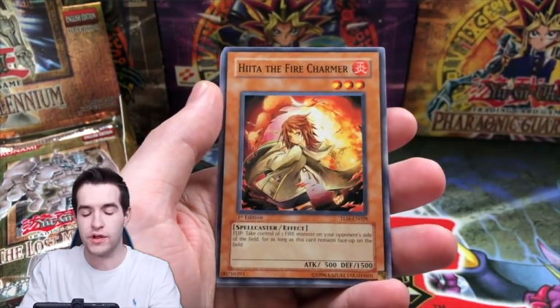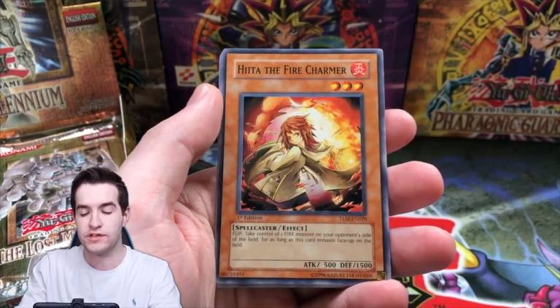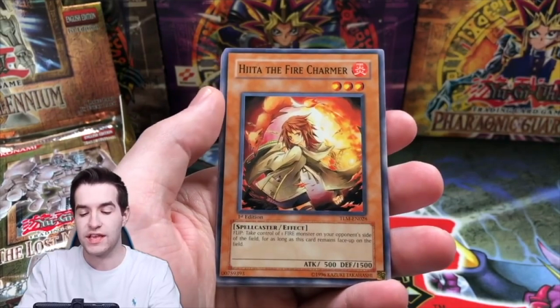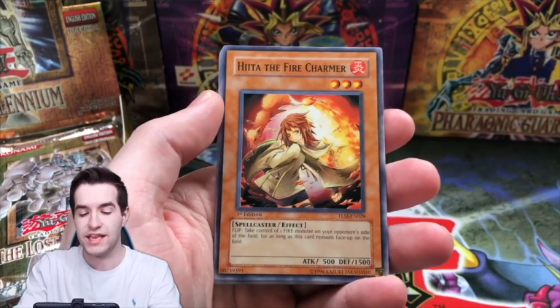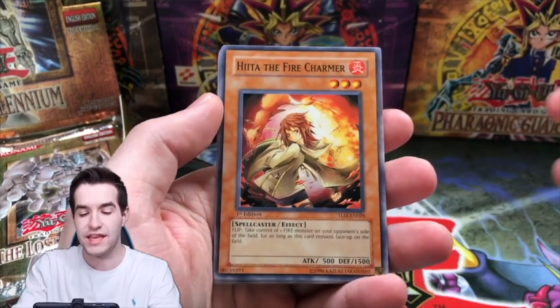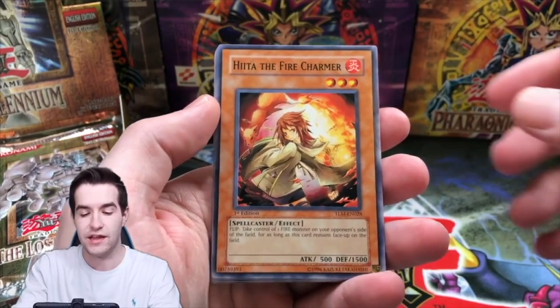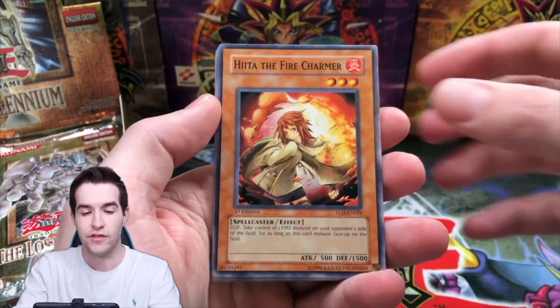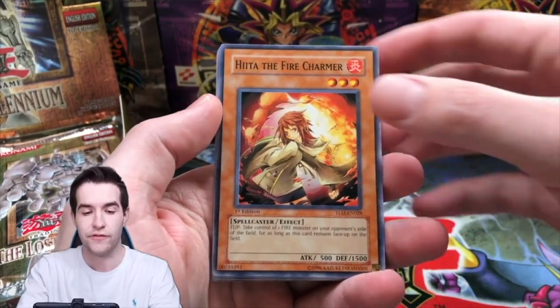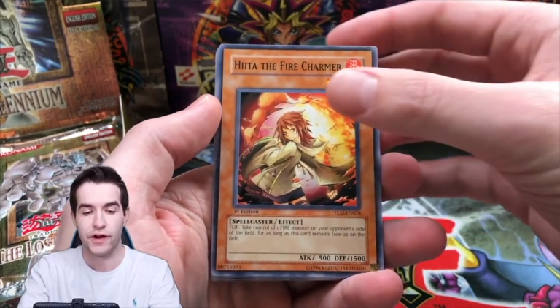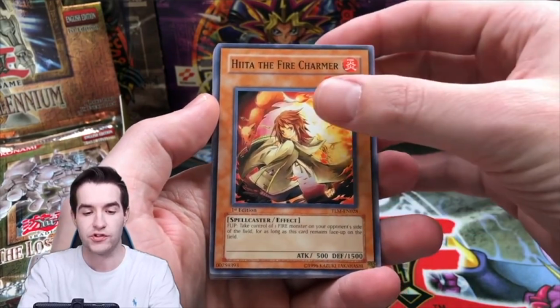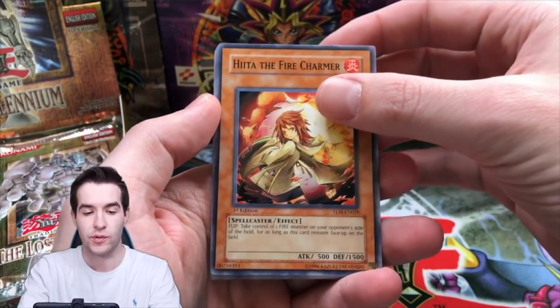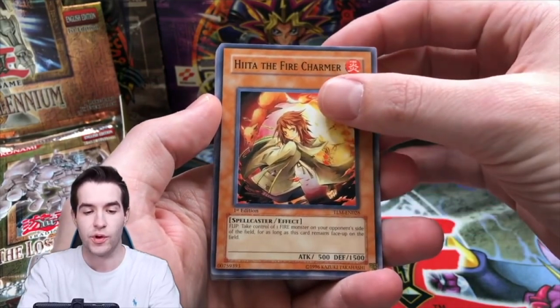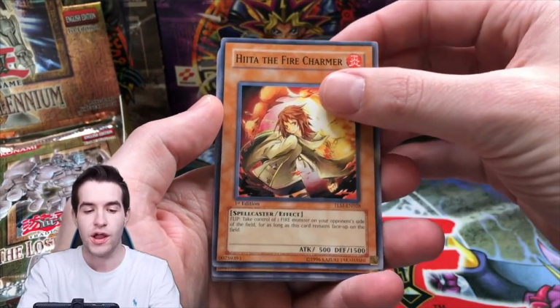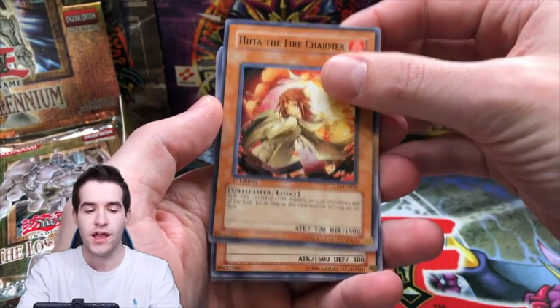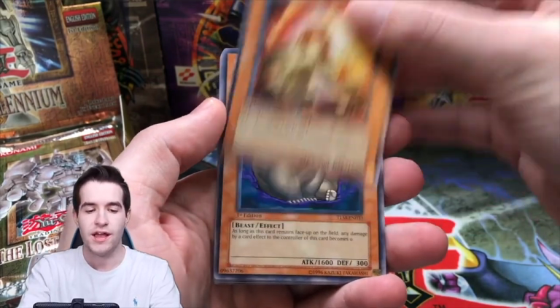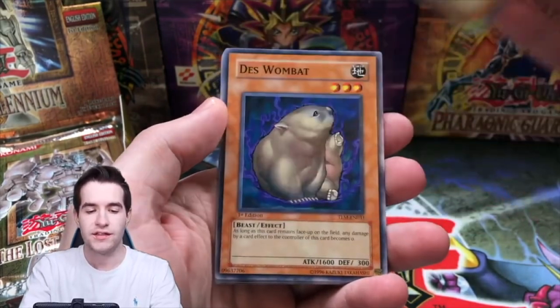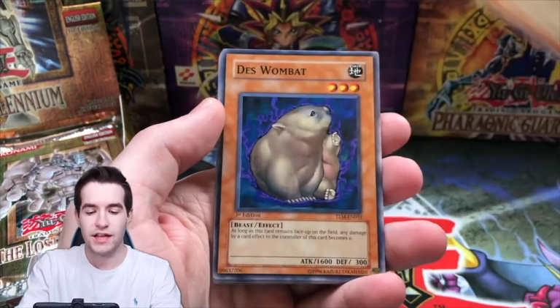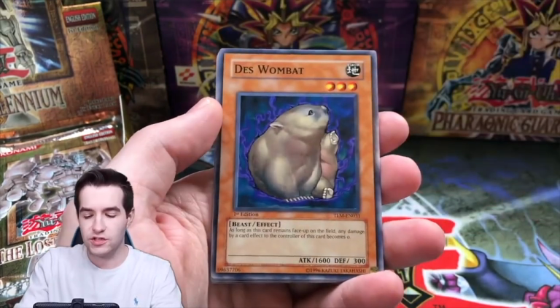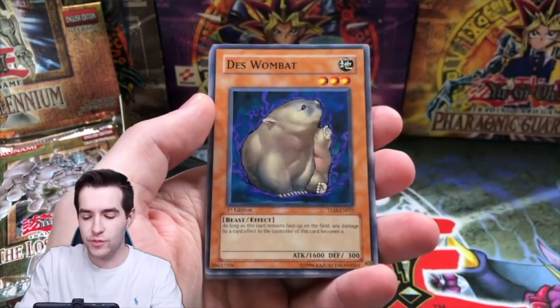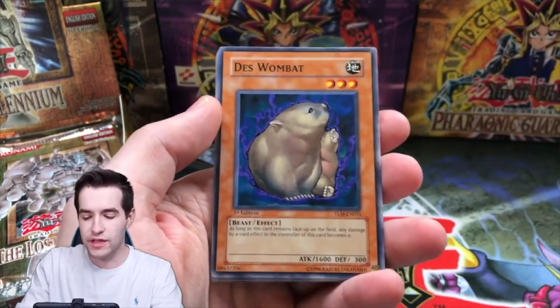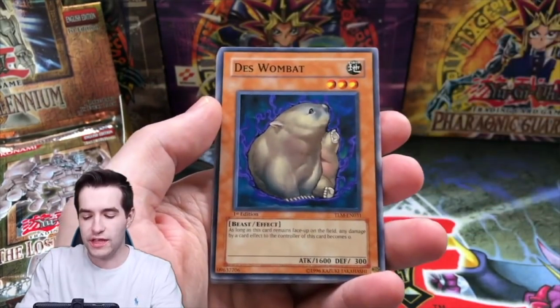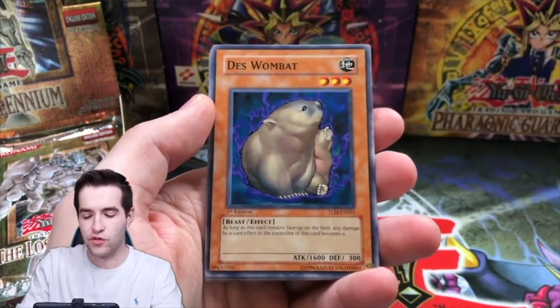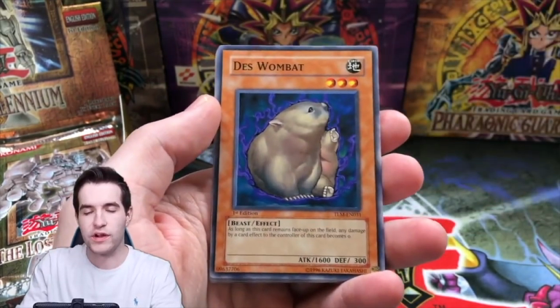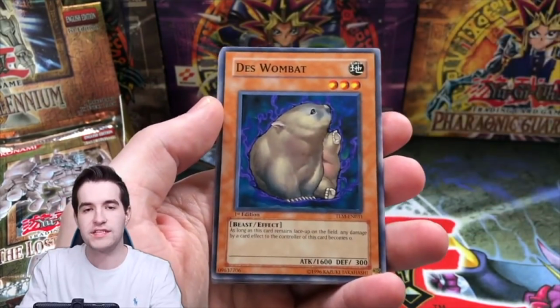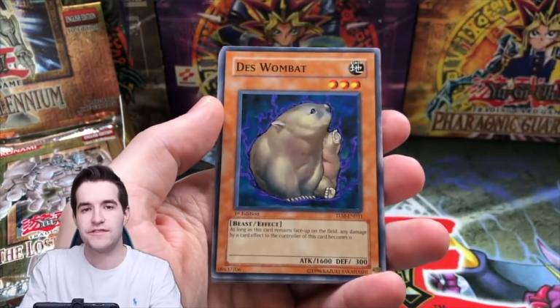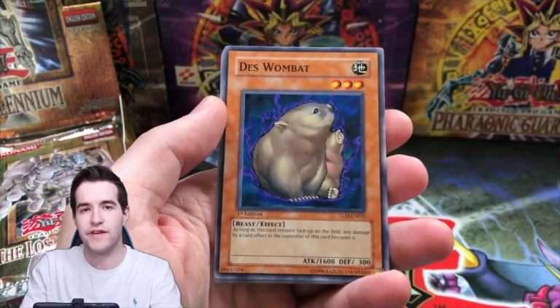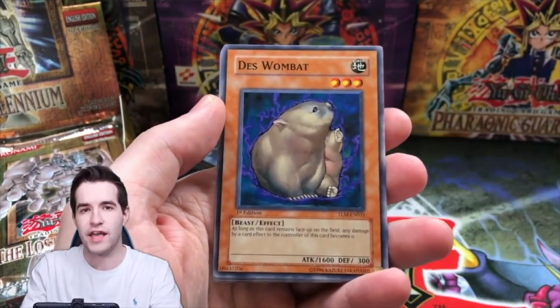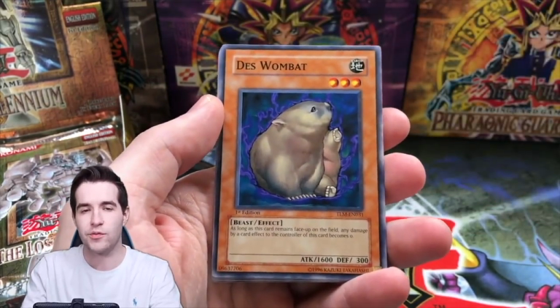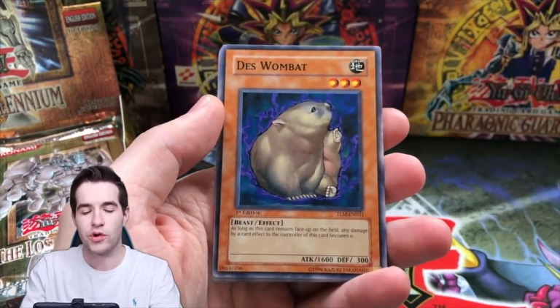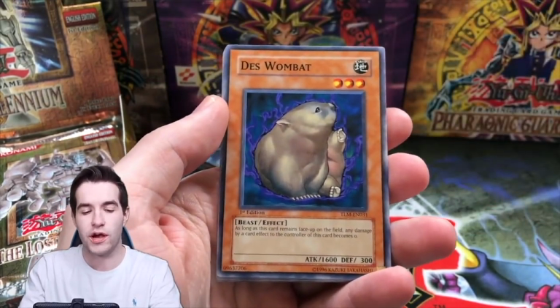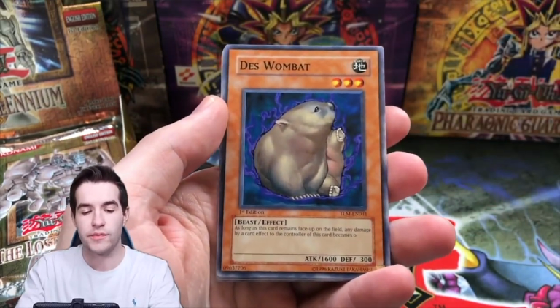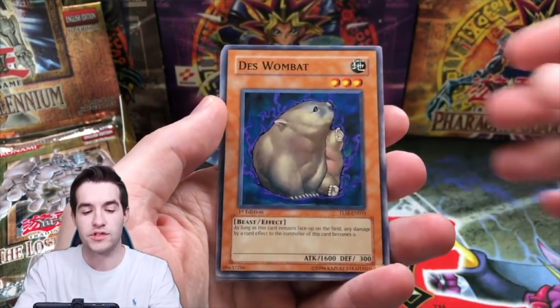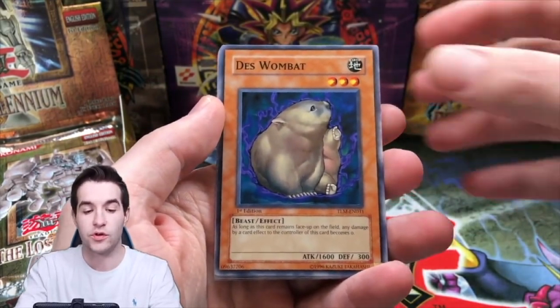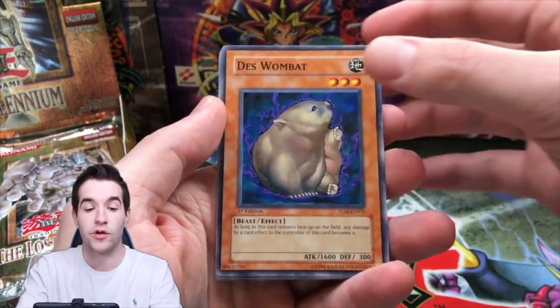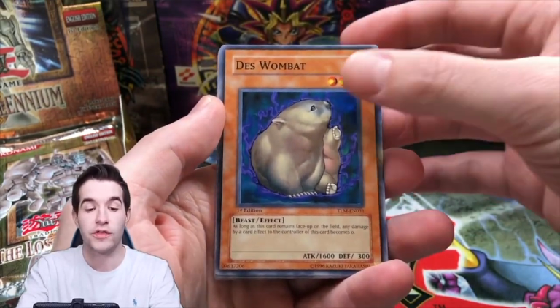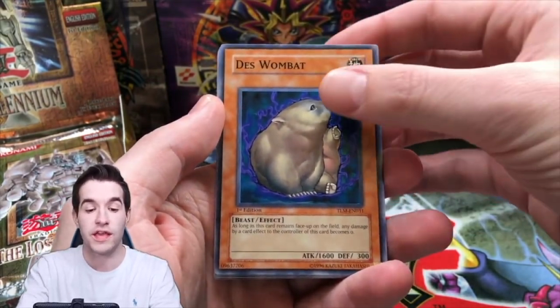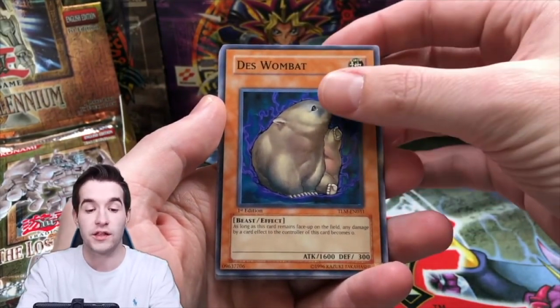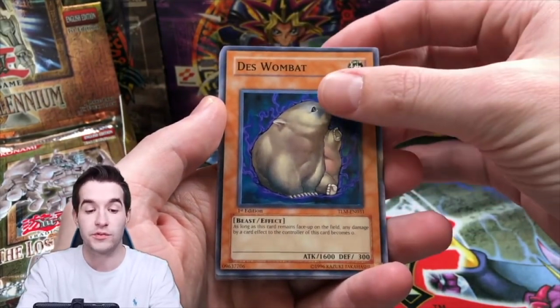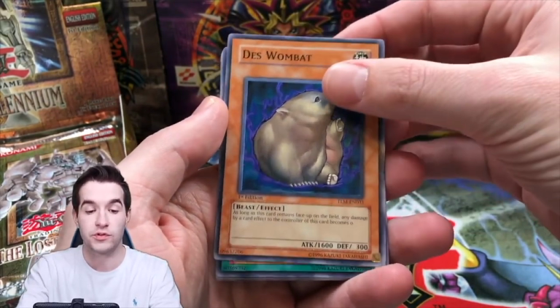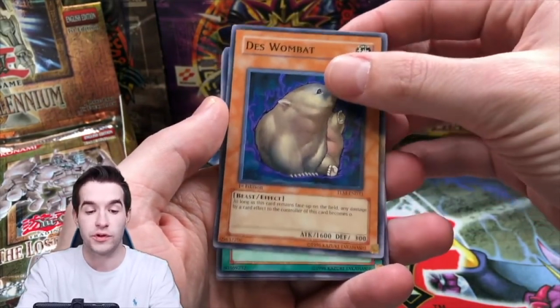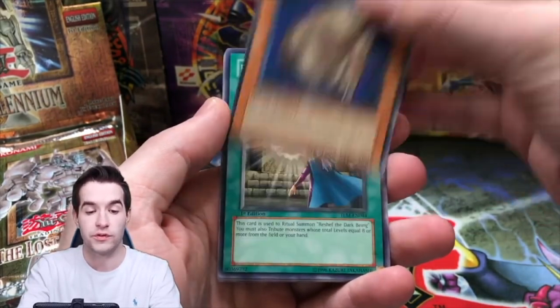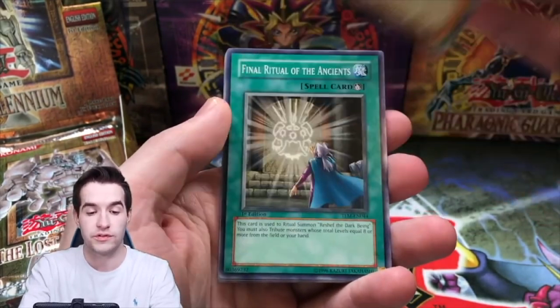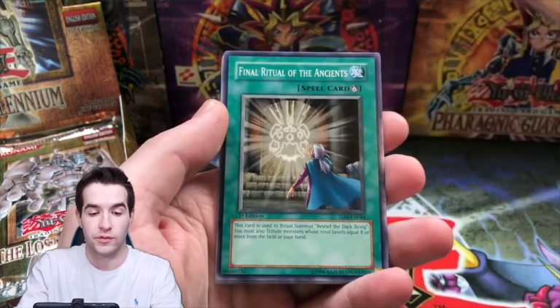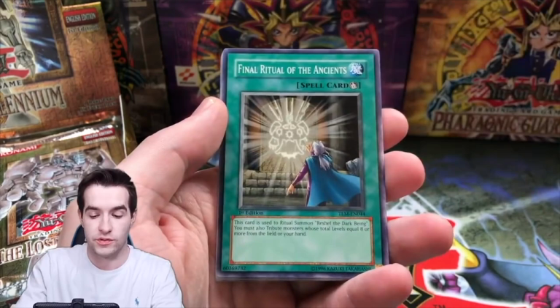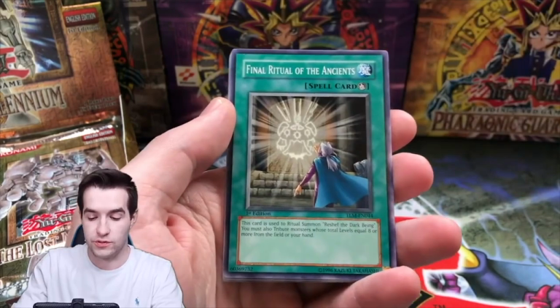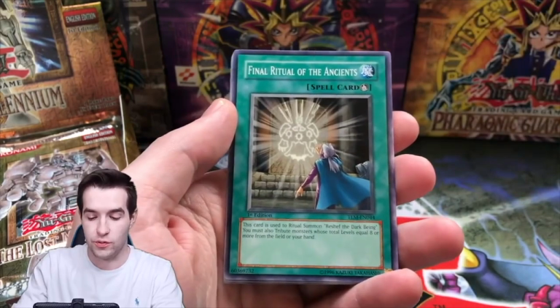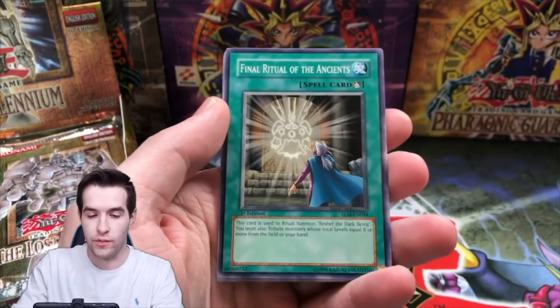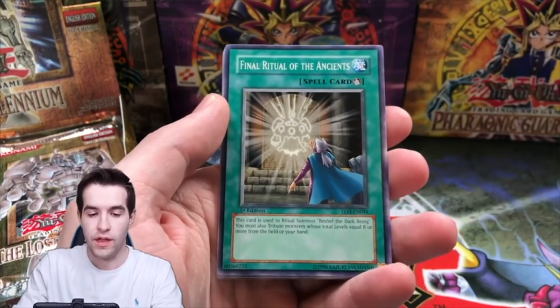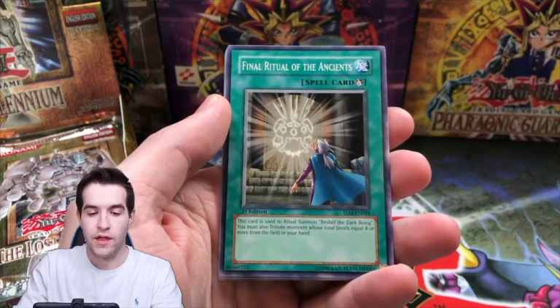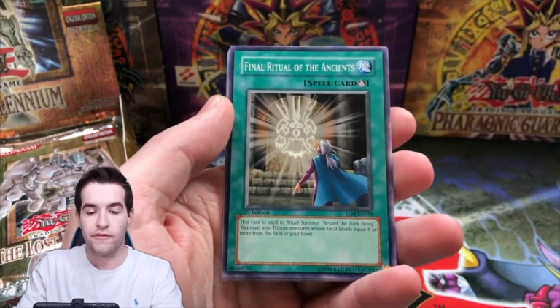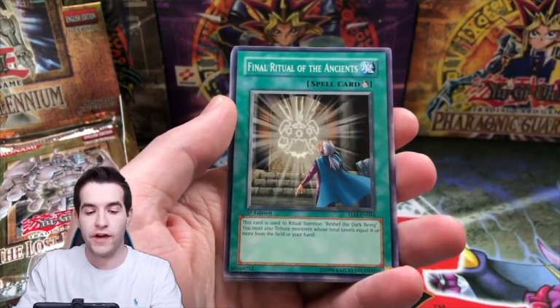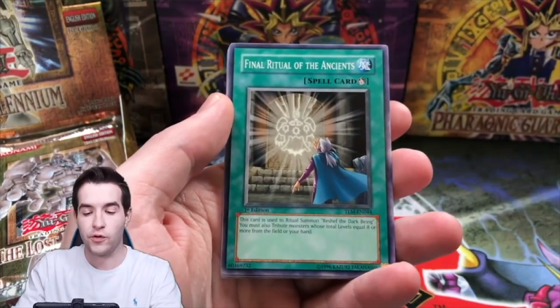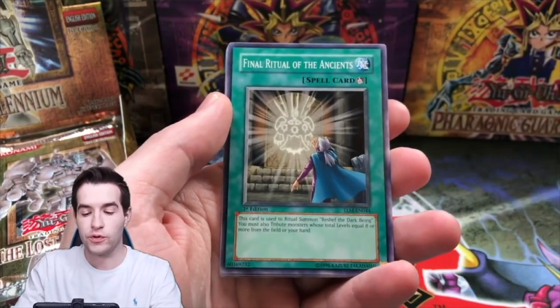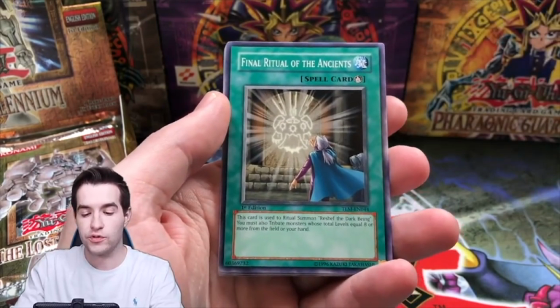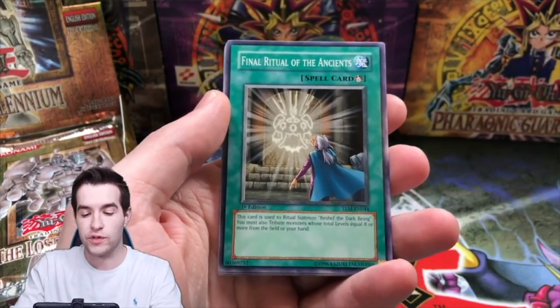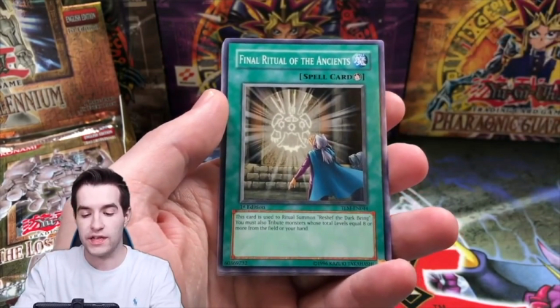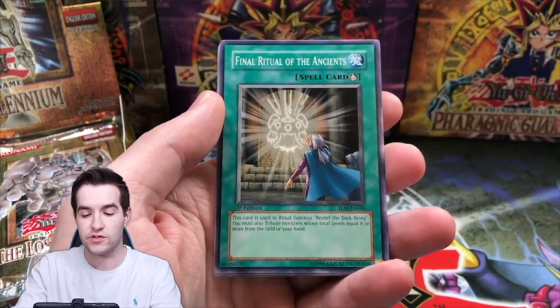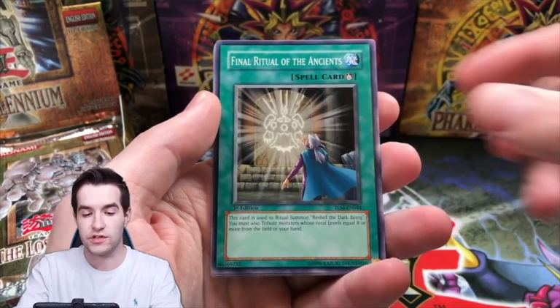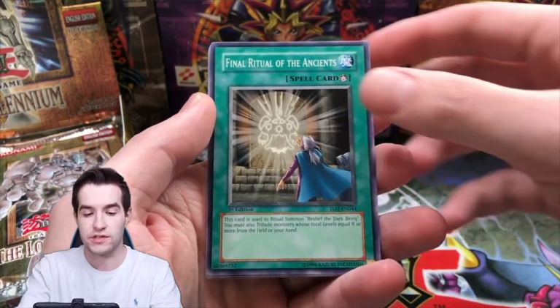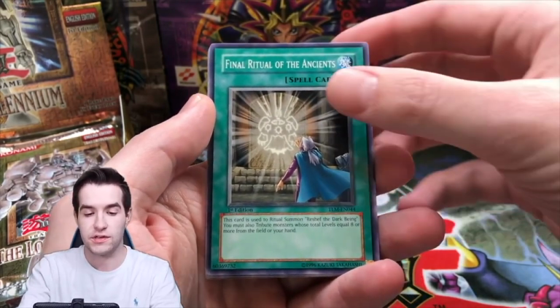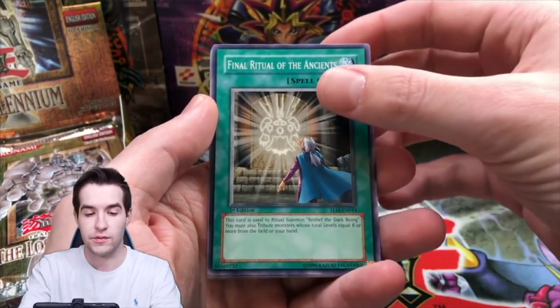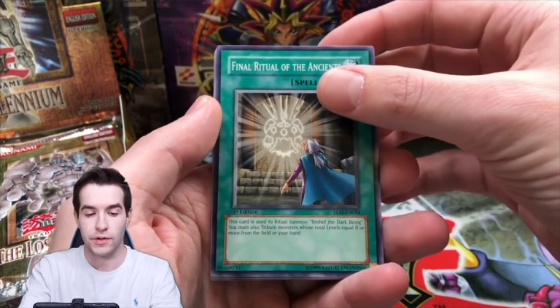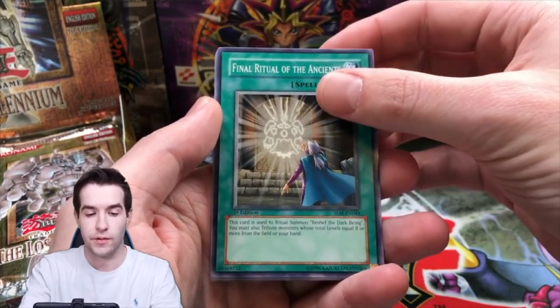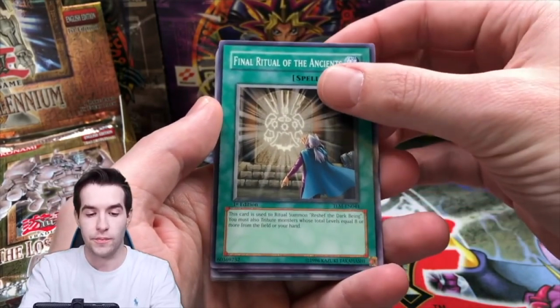So here's Hida the Fire Charmer. Not too many crazy valuable commons. There are the Elemental Heroes though which is cool. Final Ritual of the Ancients. Here we go.